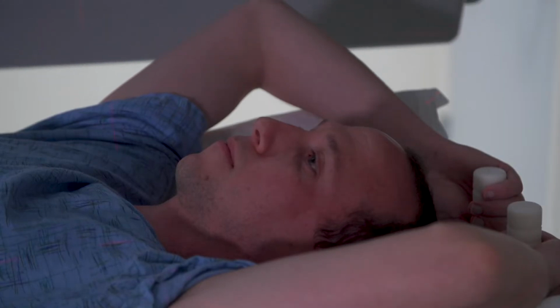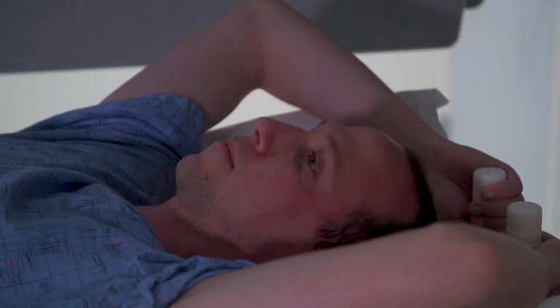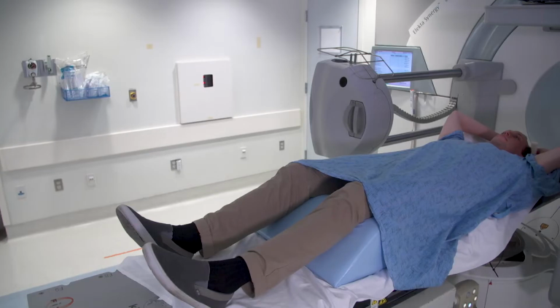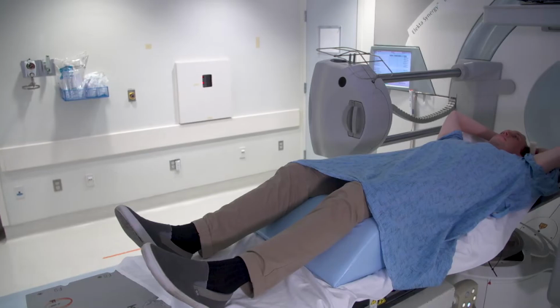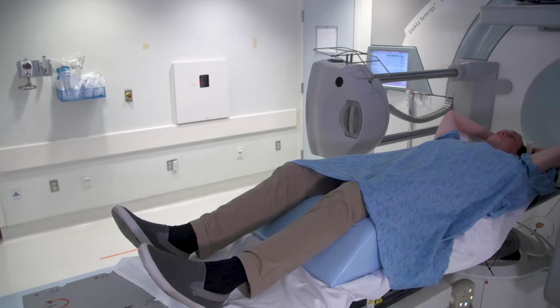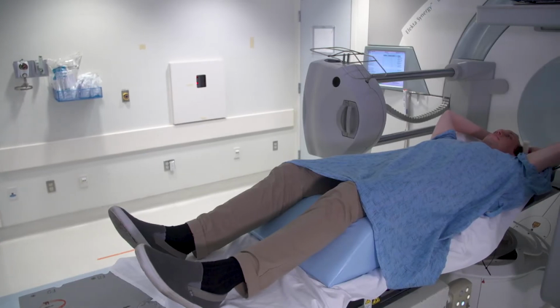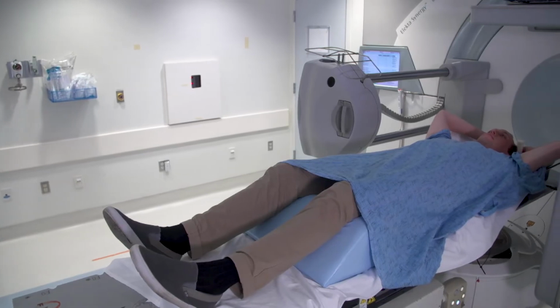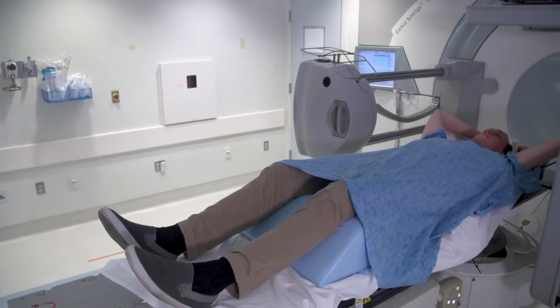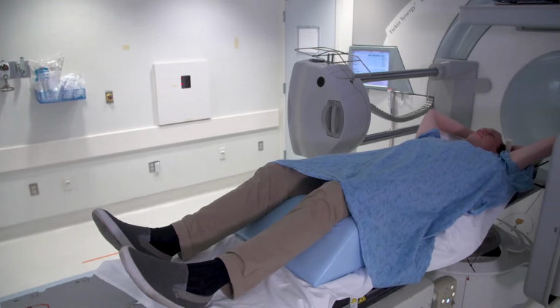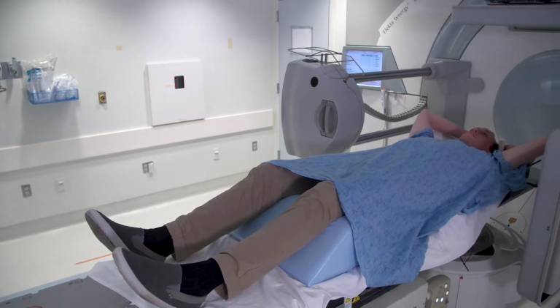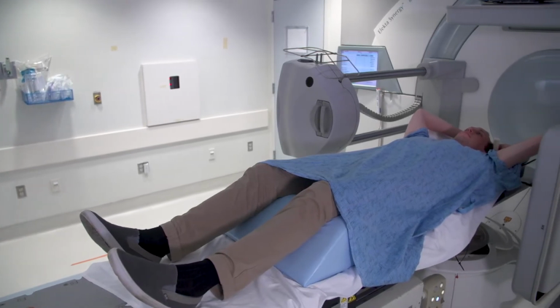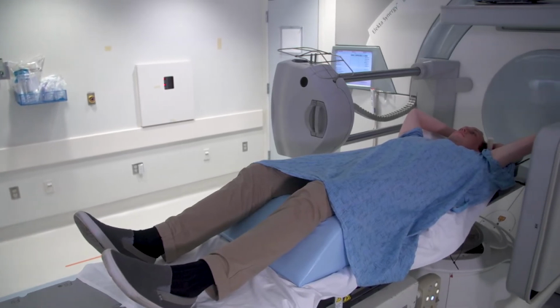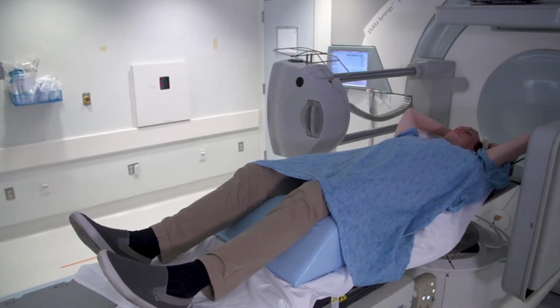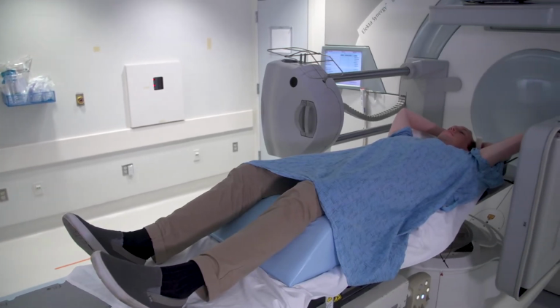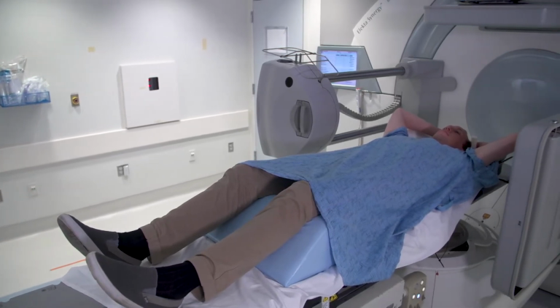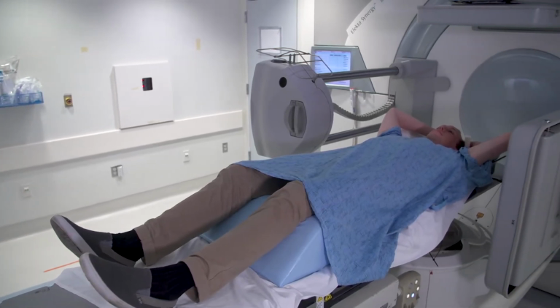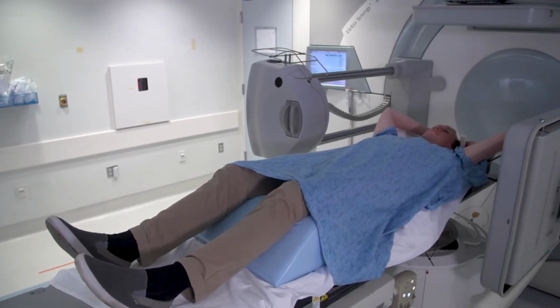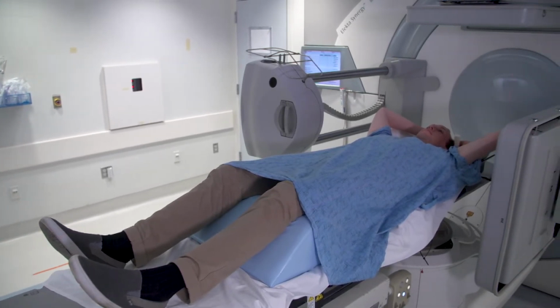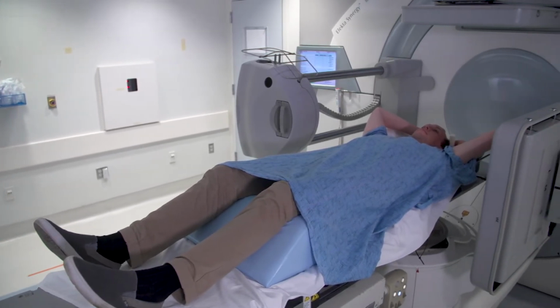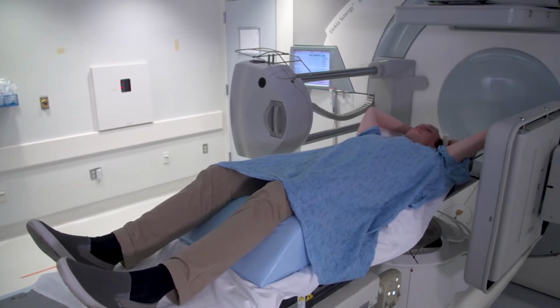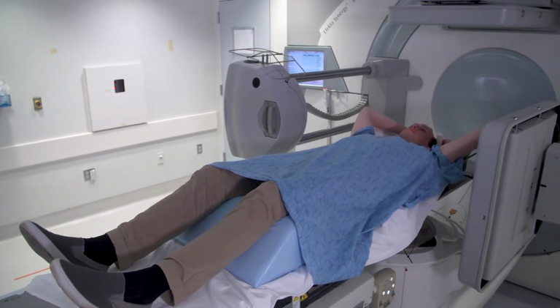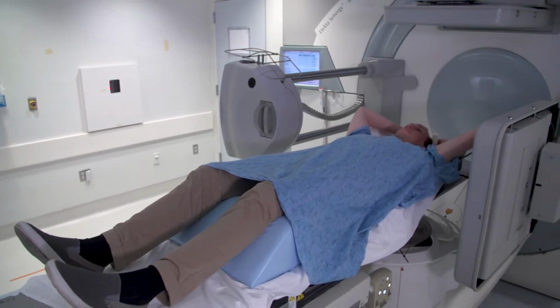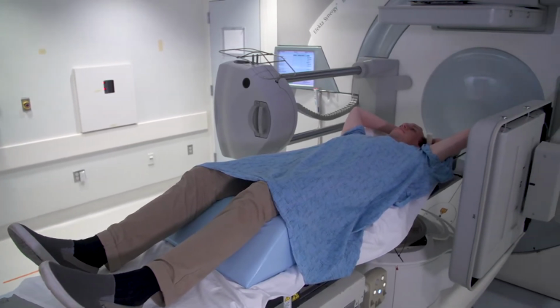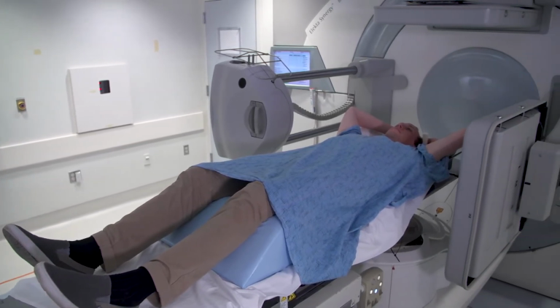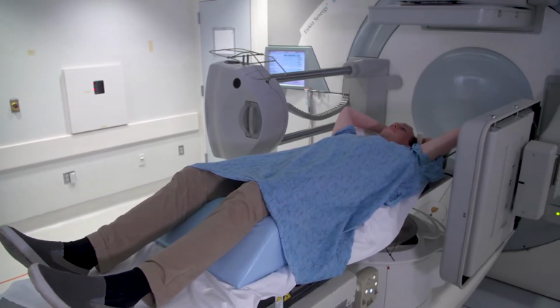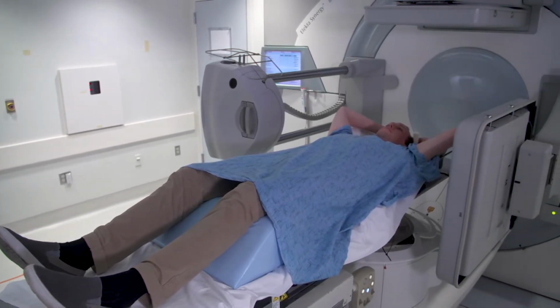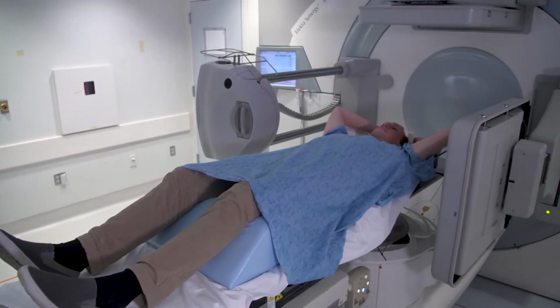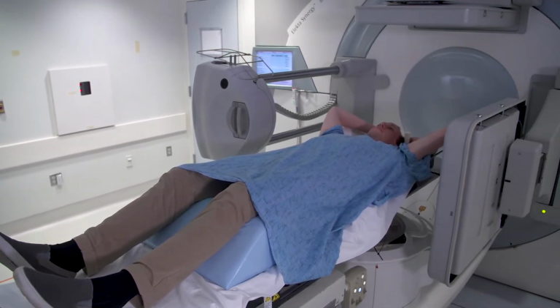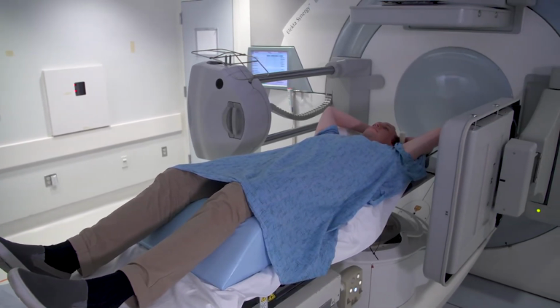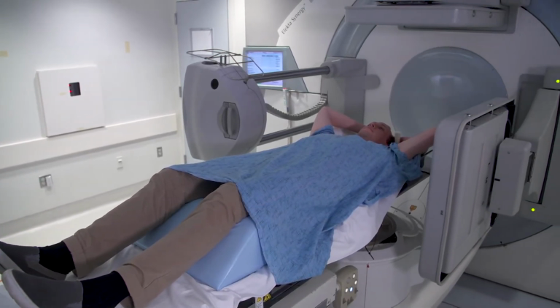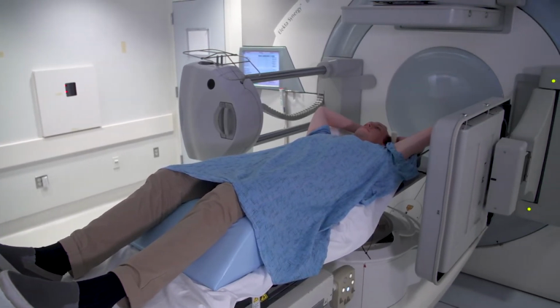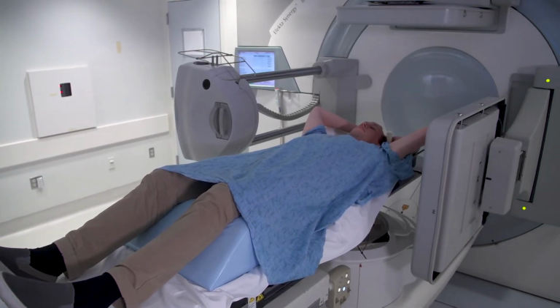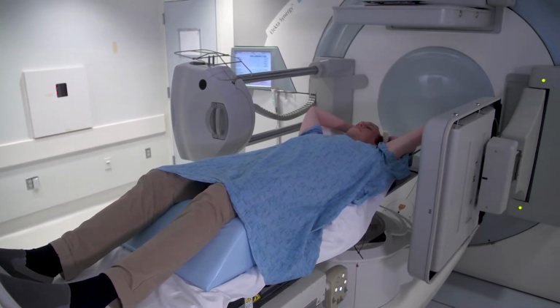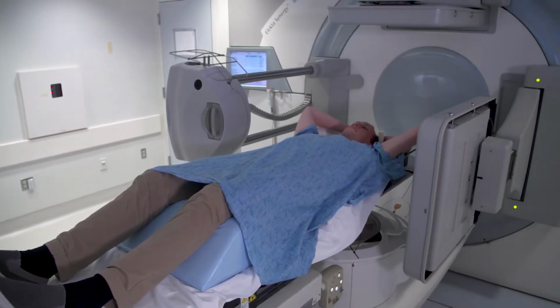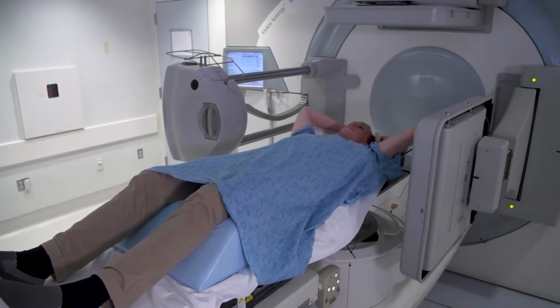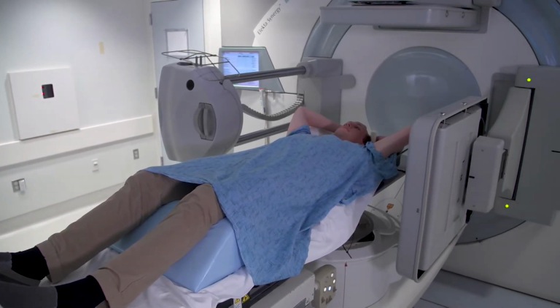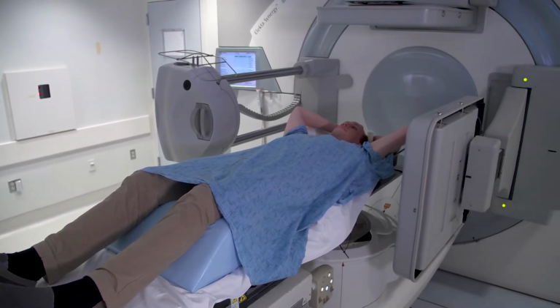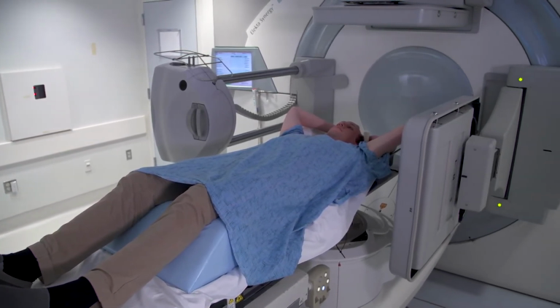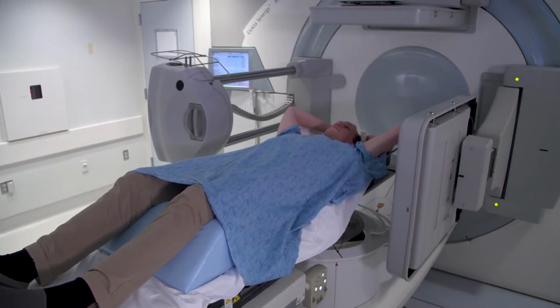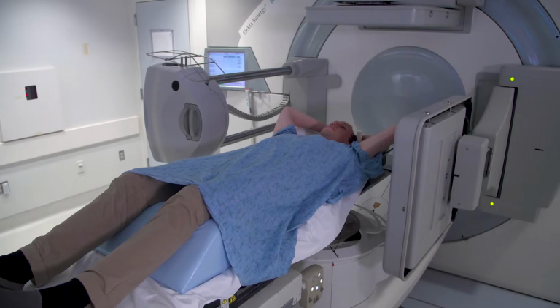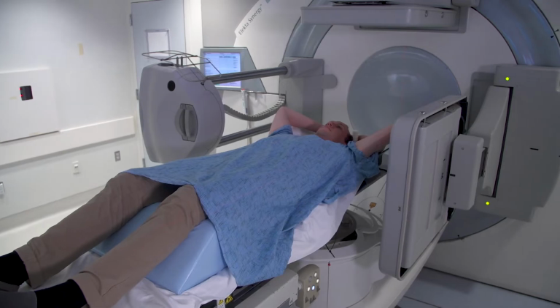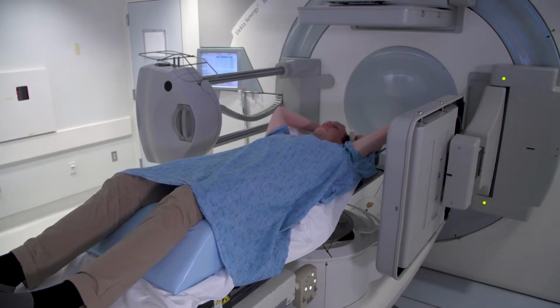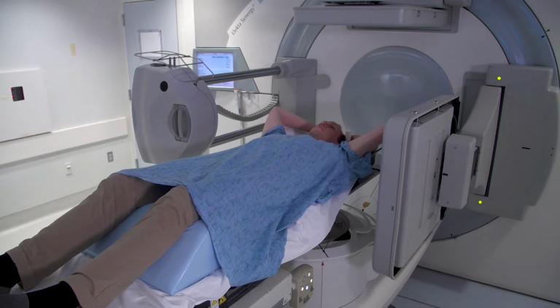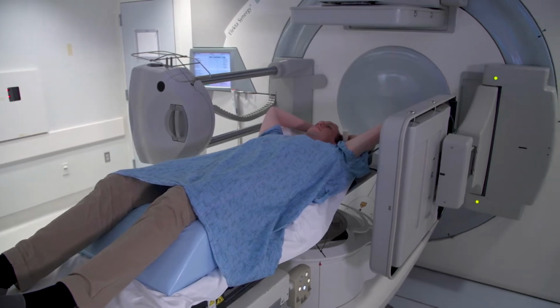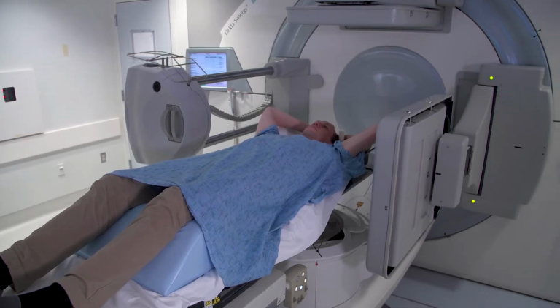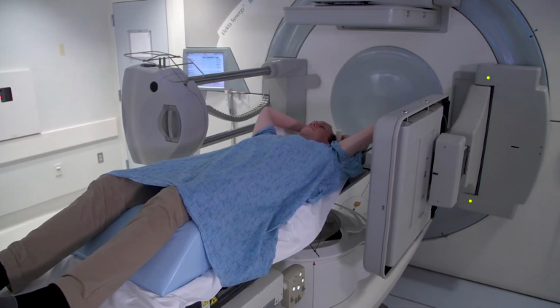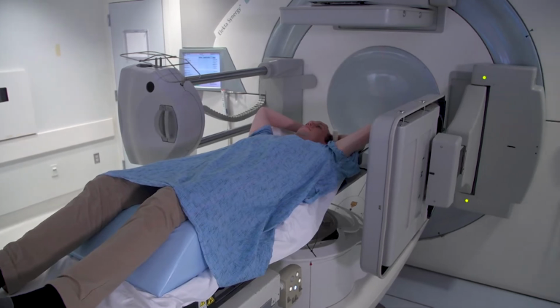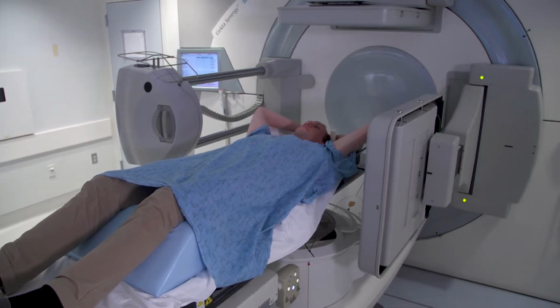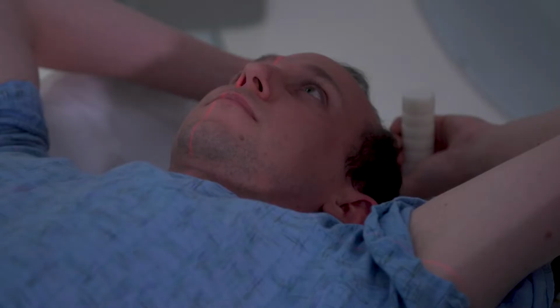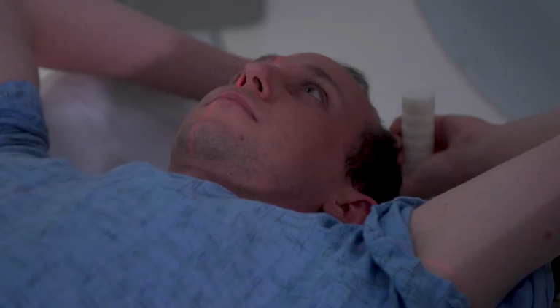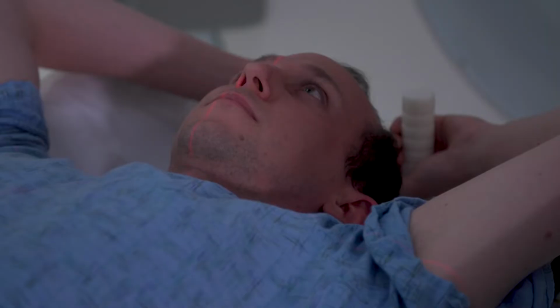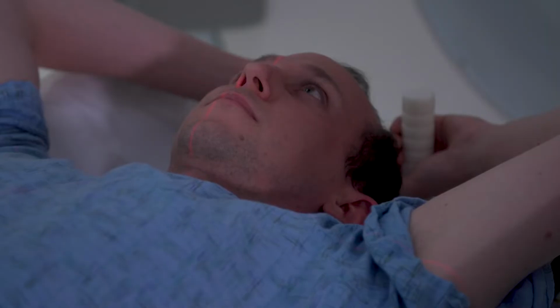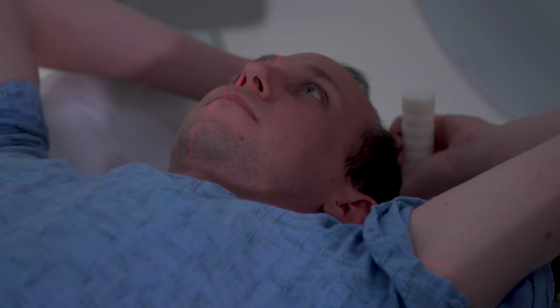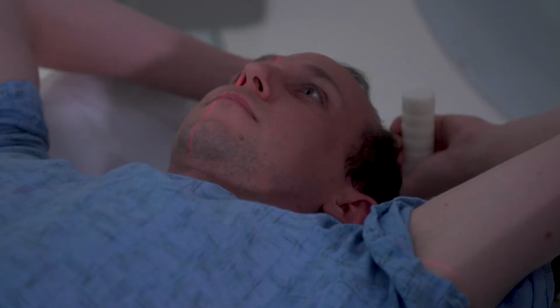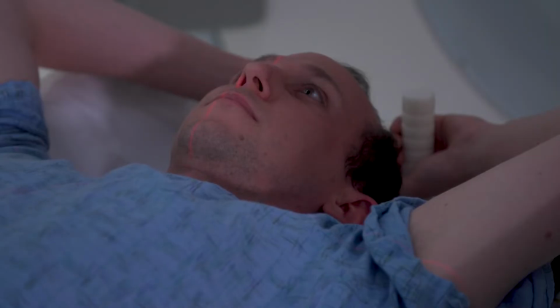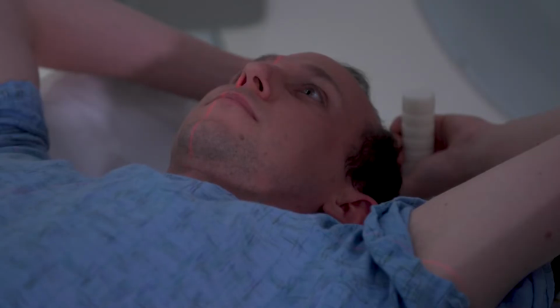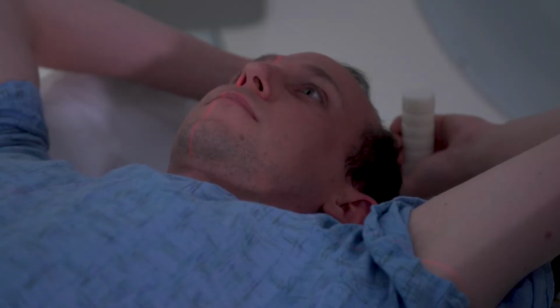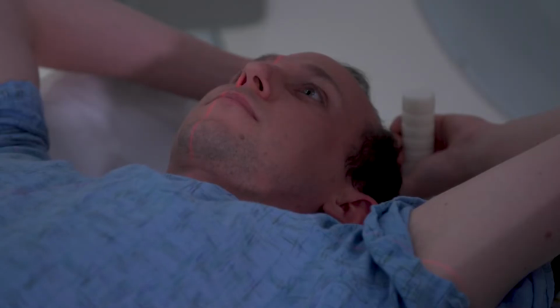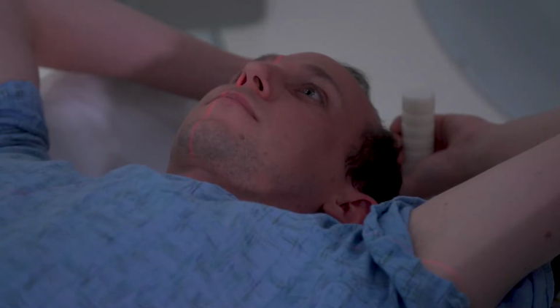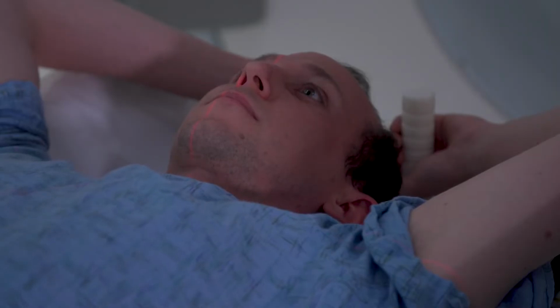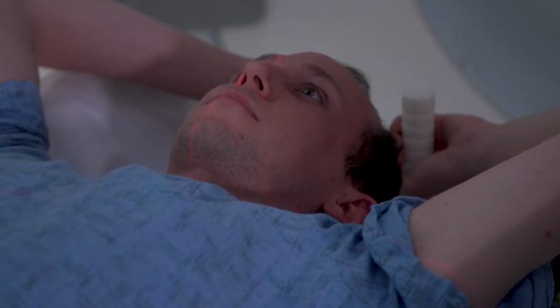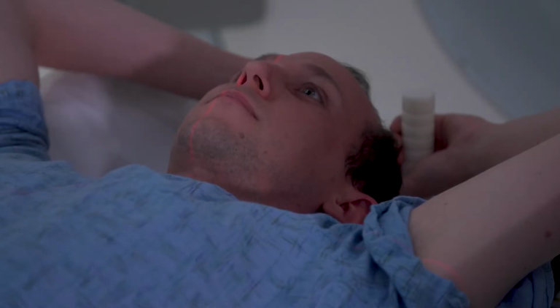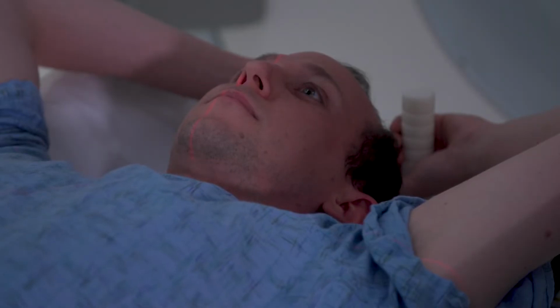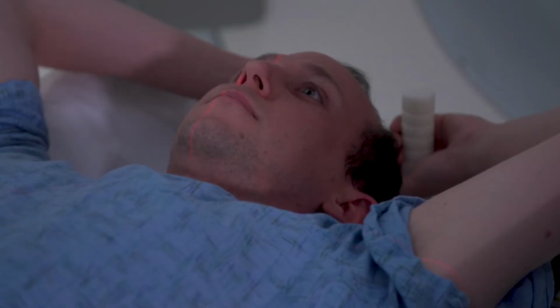Don't worry when the radiation beam is on. You won't see it or feel it. You will only hear a buzzing or ticking sound.